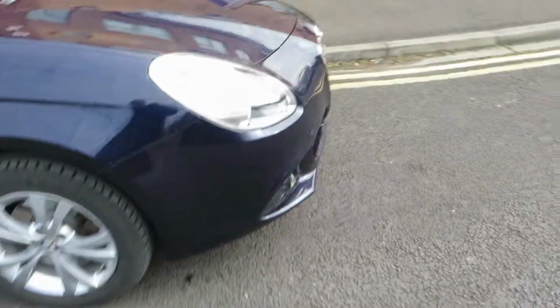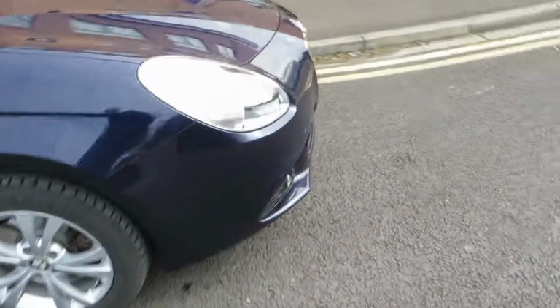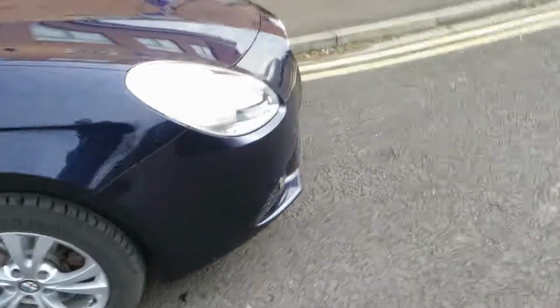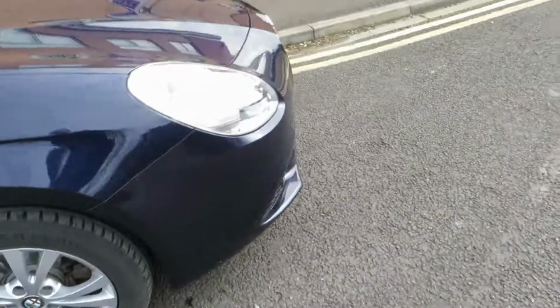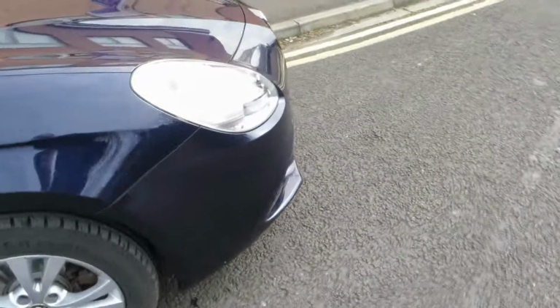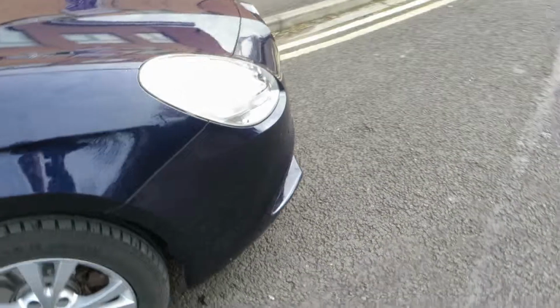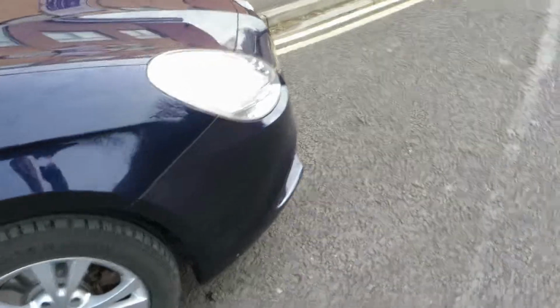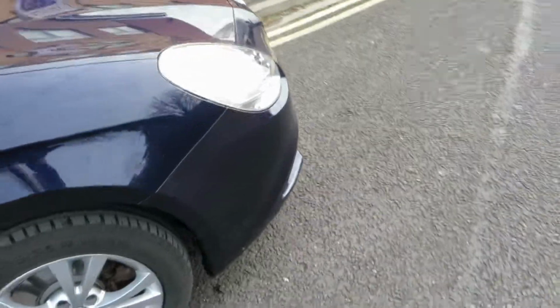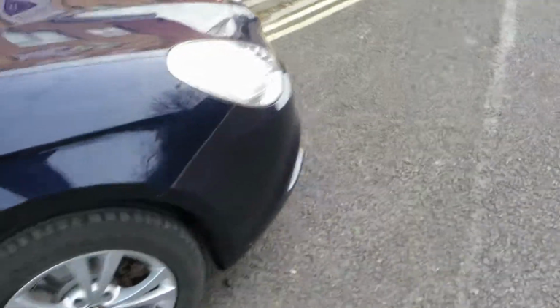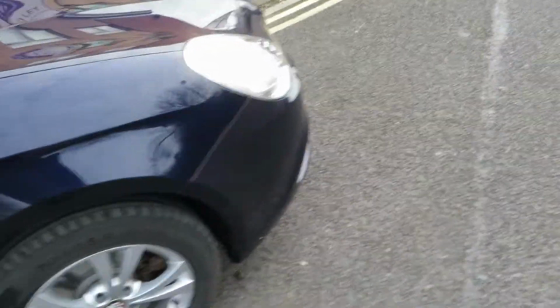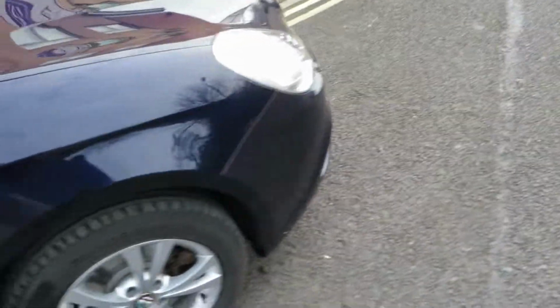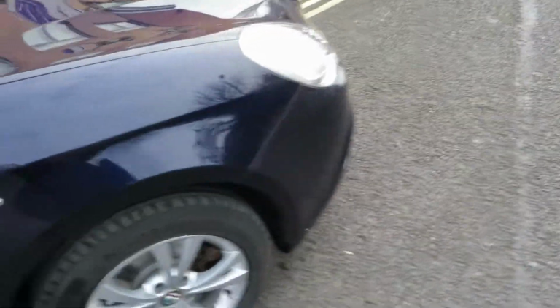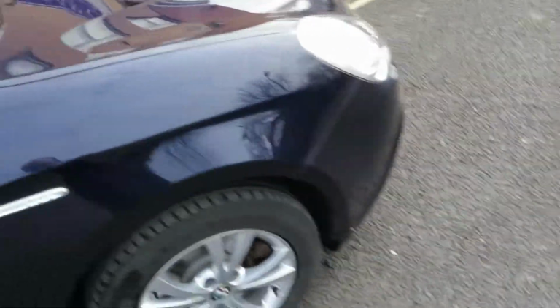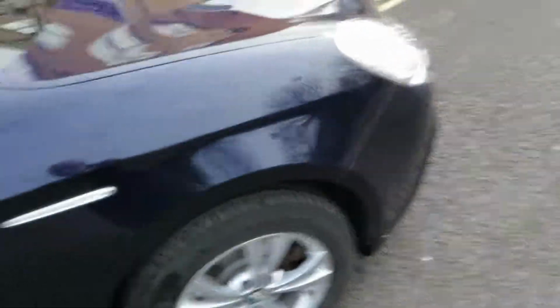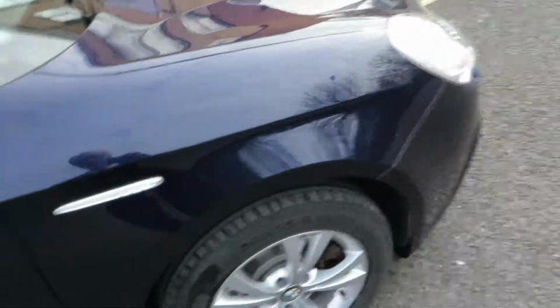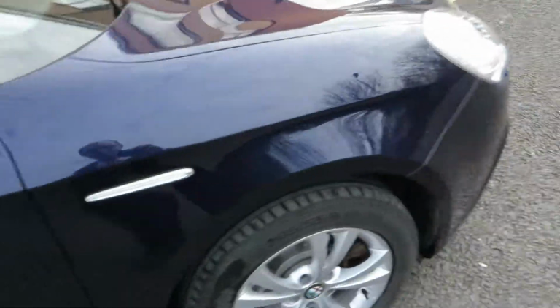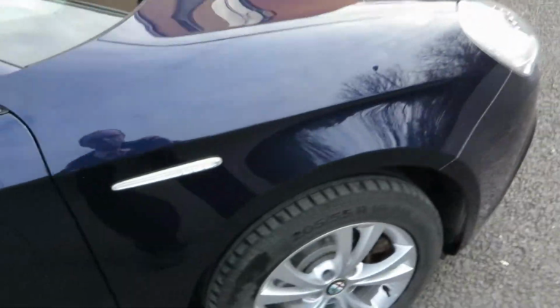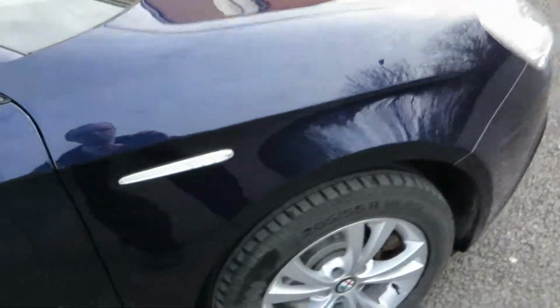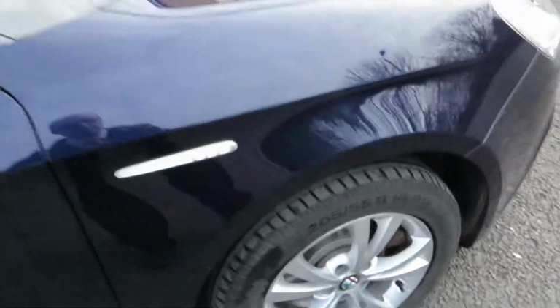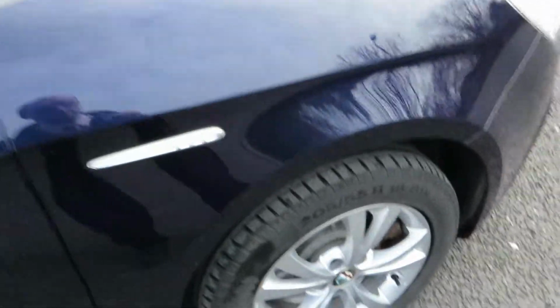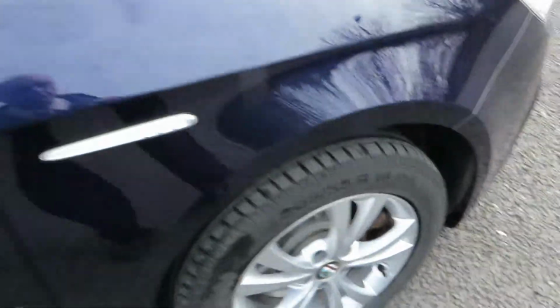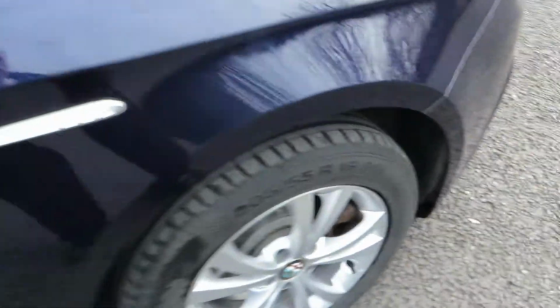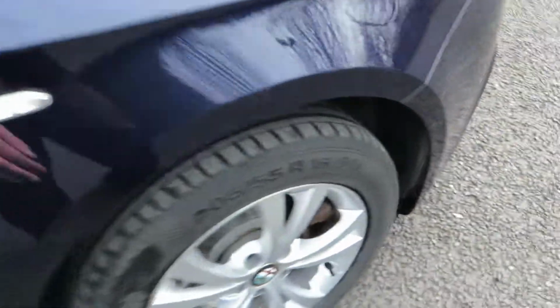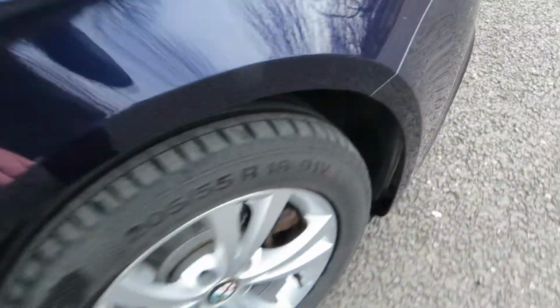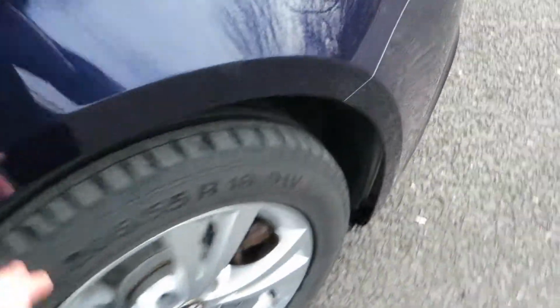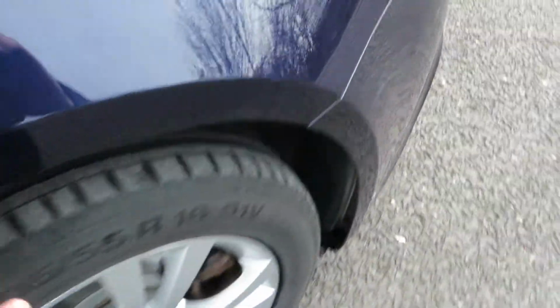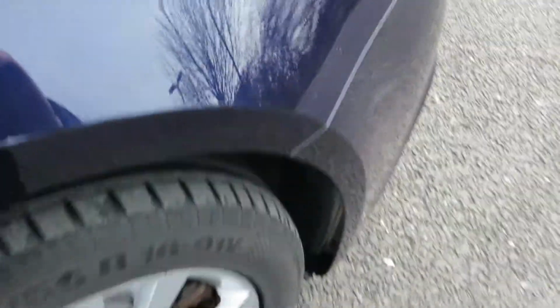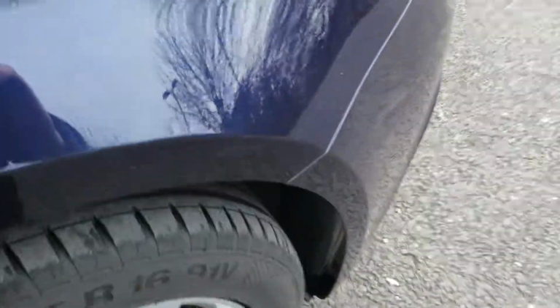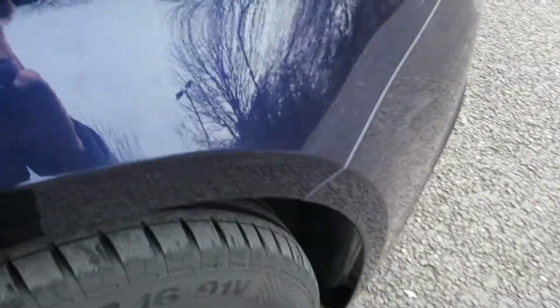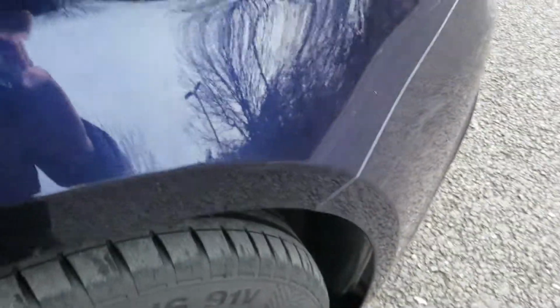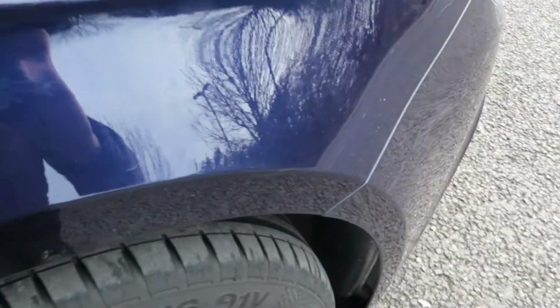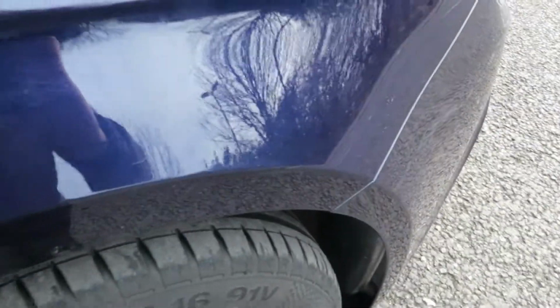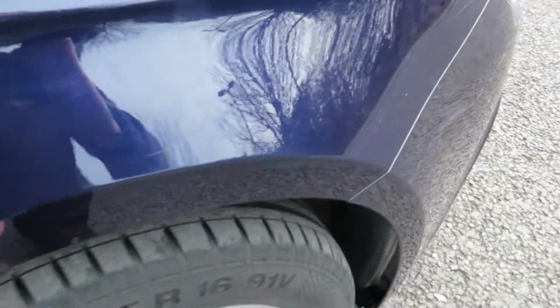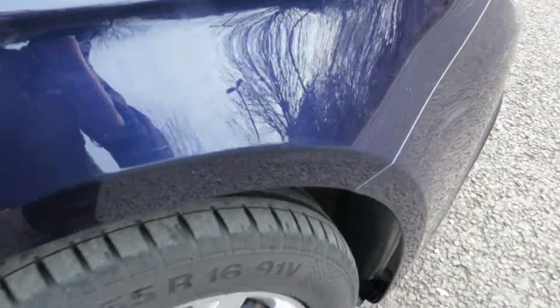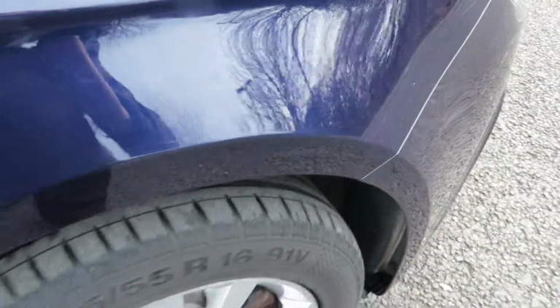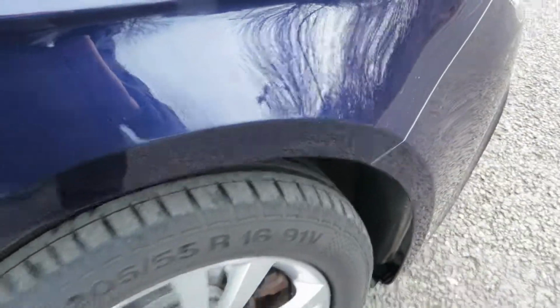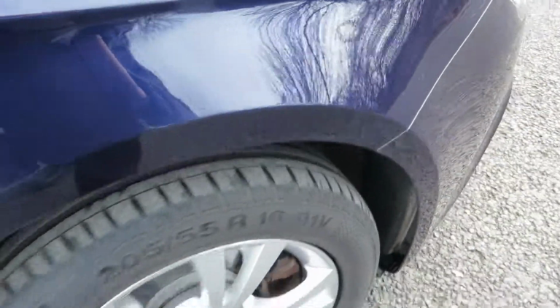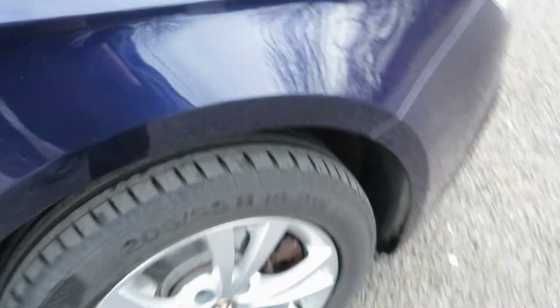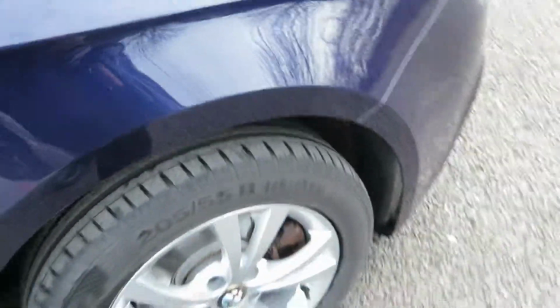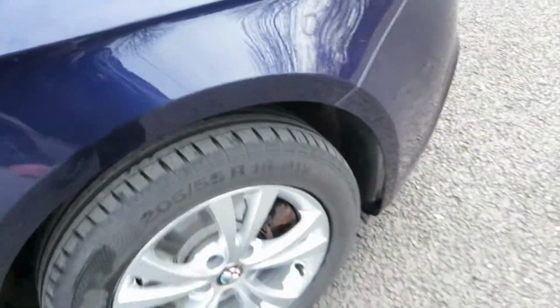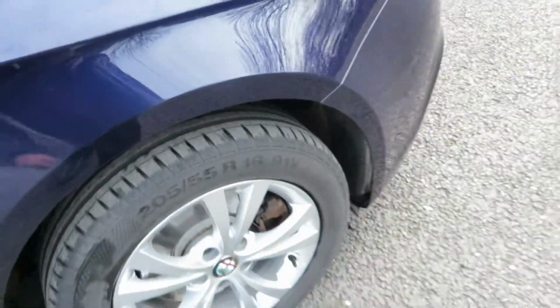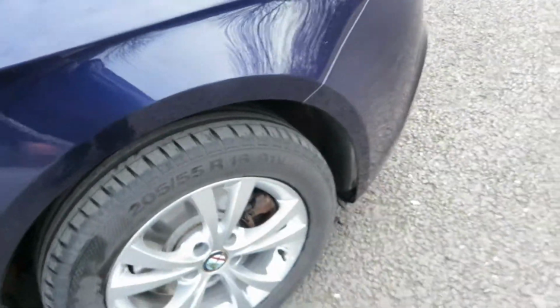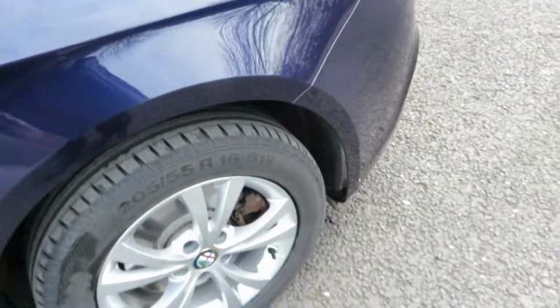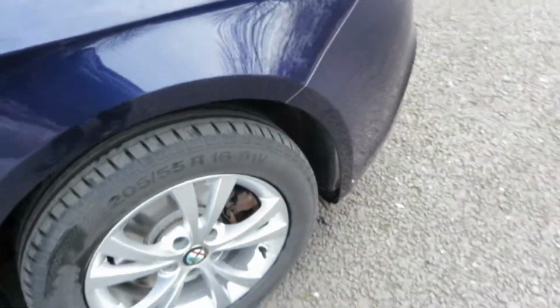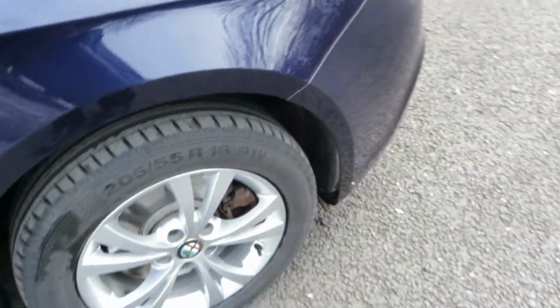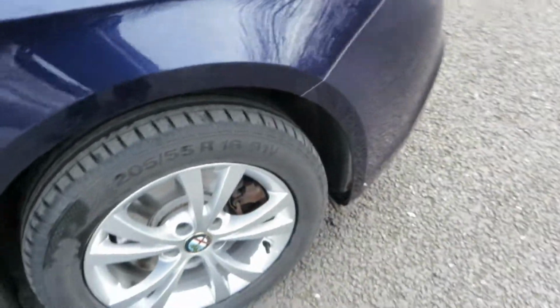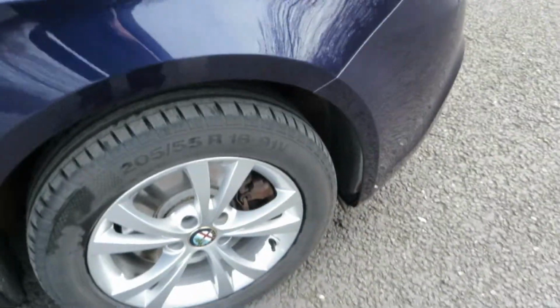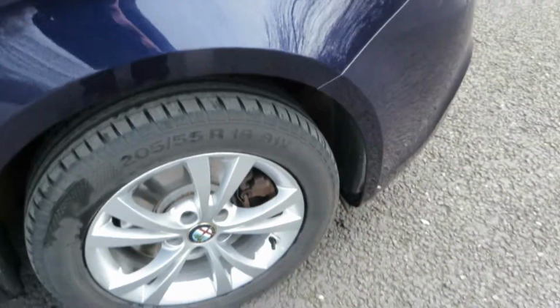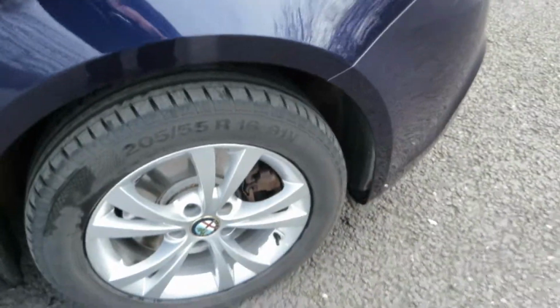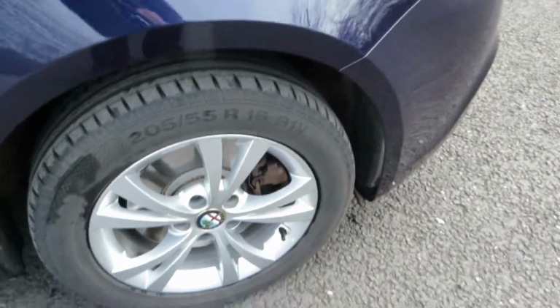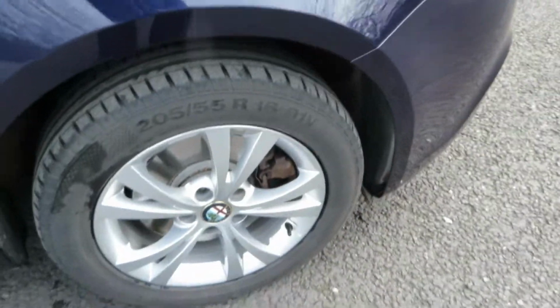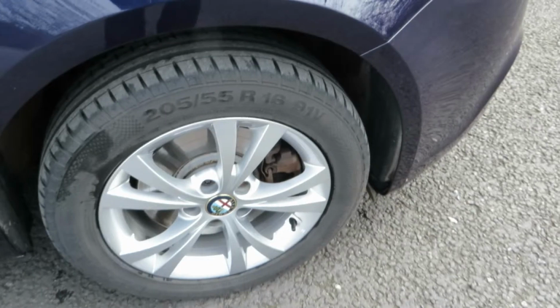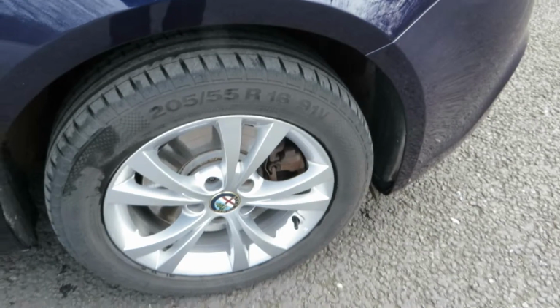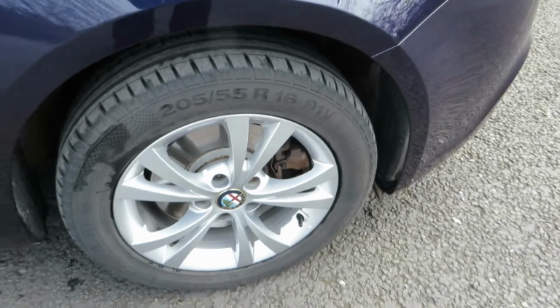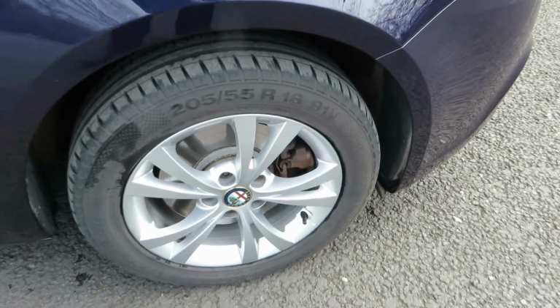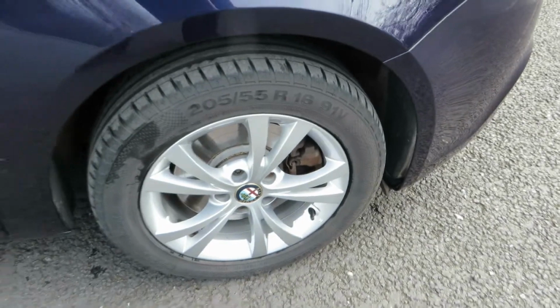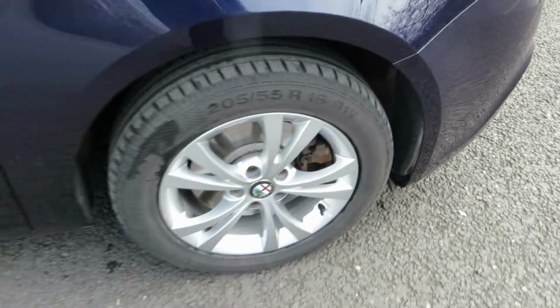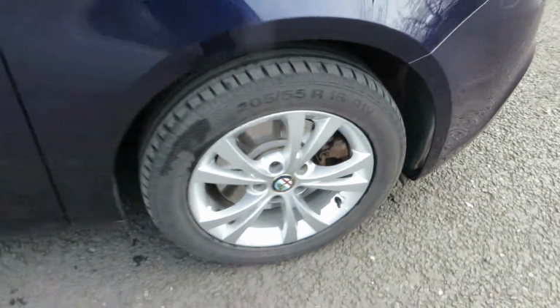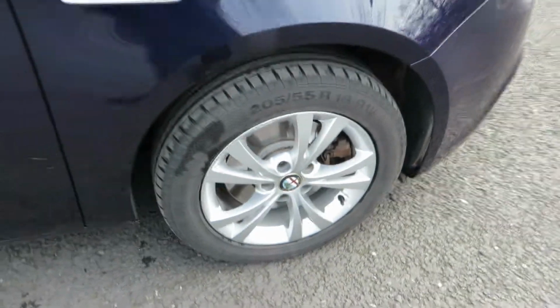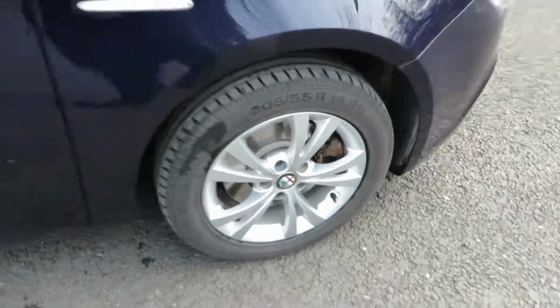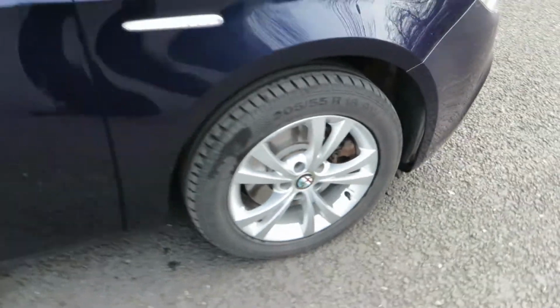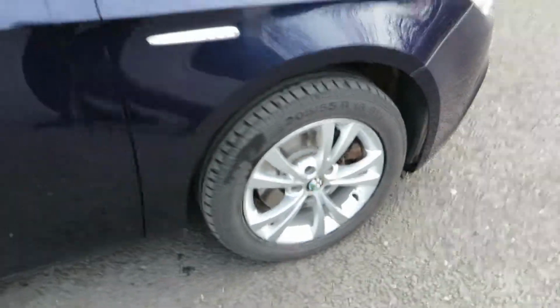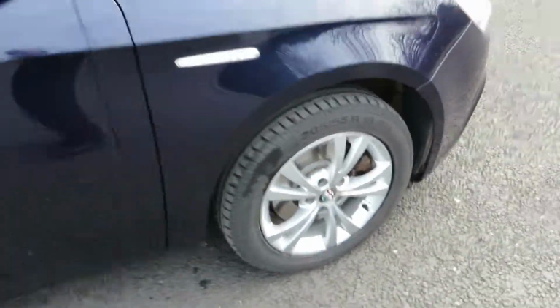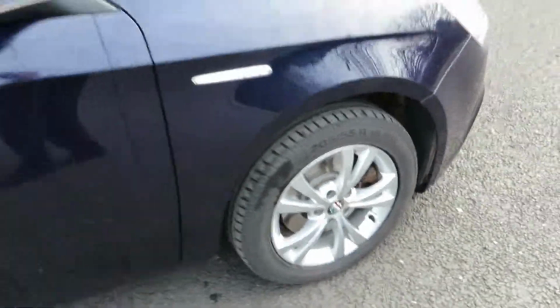Looking at the front wing, there's some light machine polishing needed. We've got 4-5mm on that tyre, and the alloy just needs a light refurb.